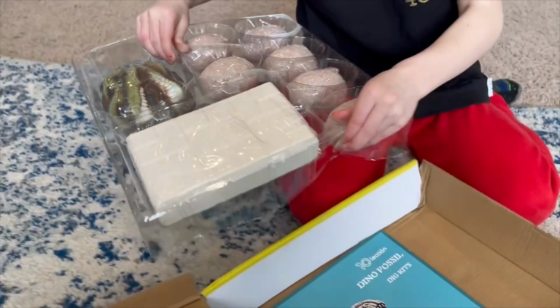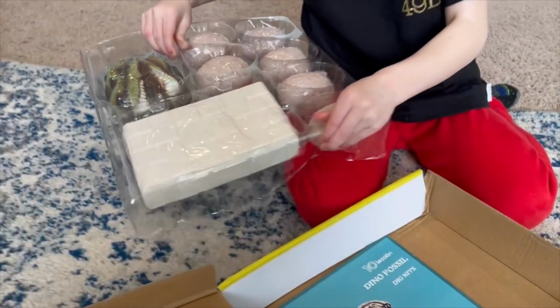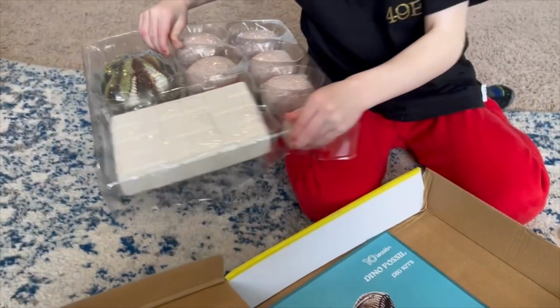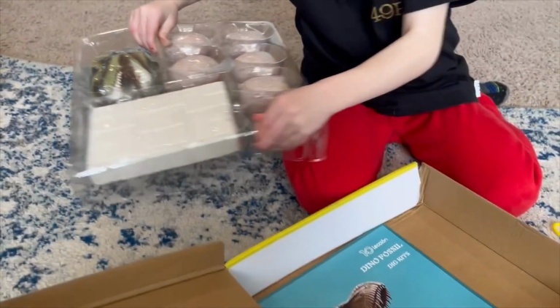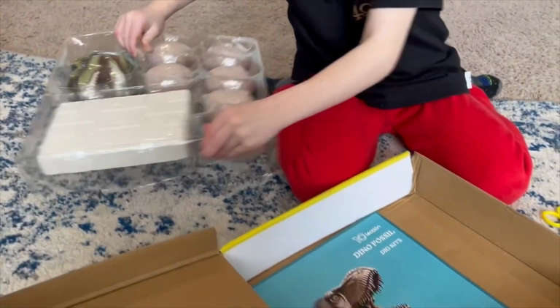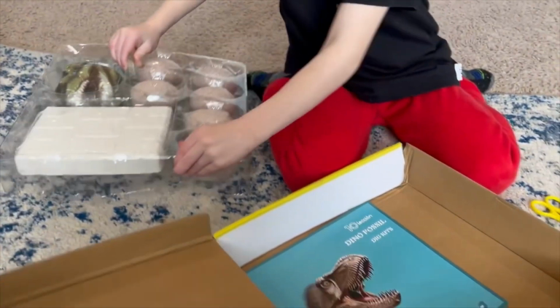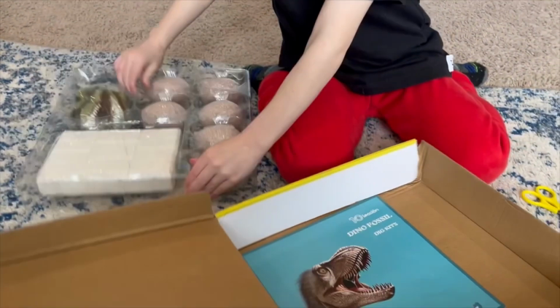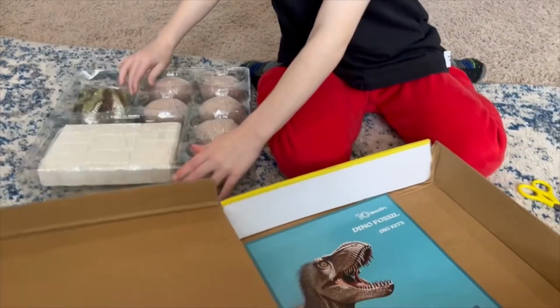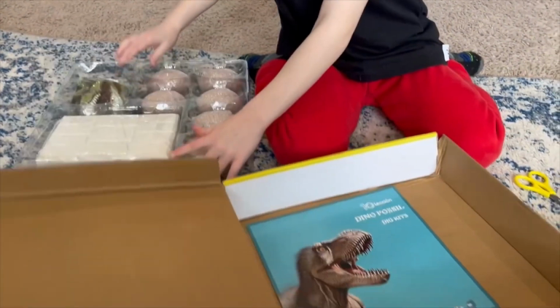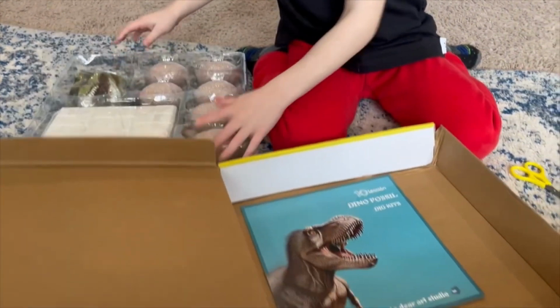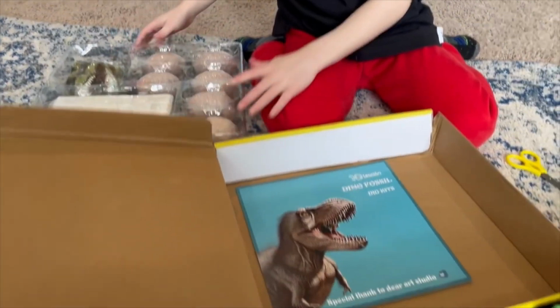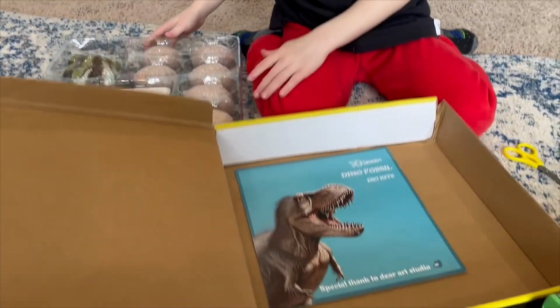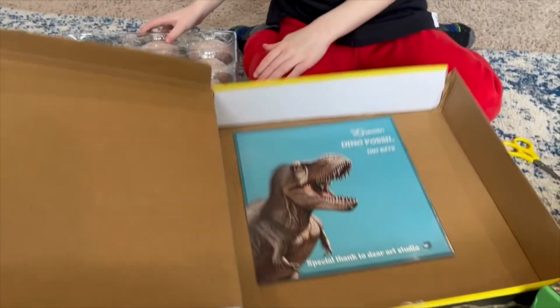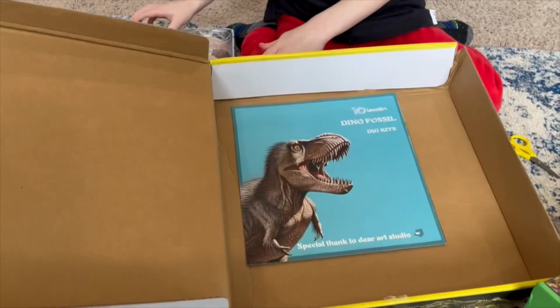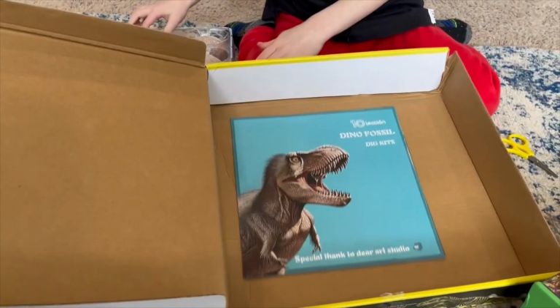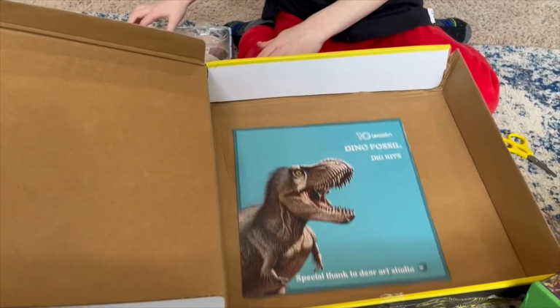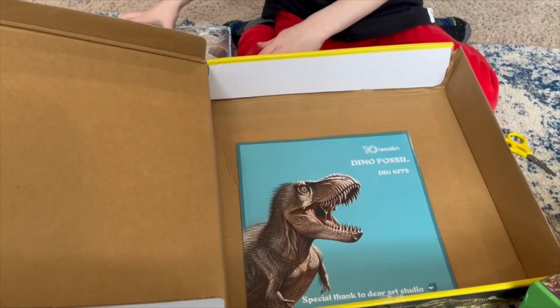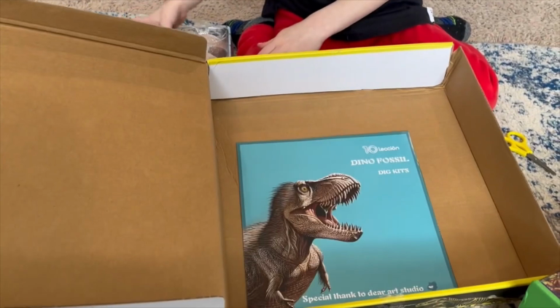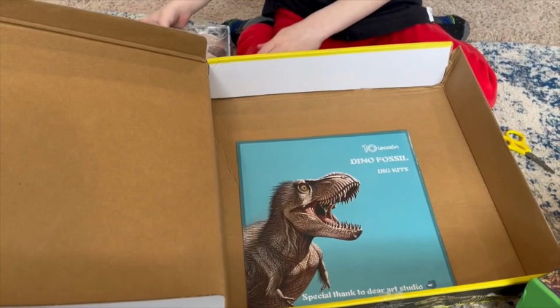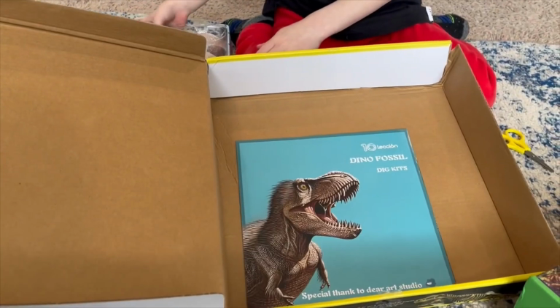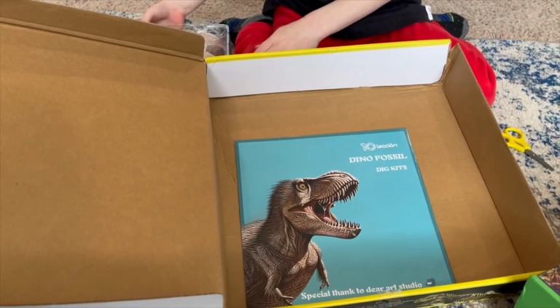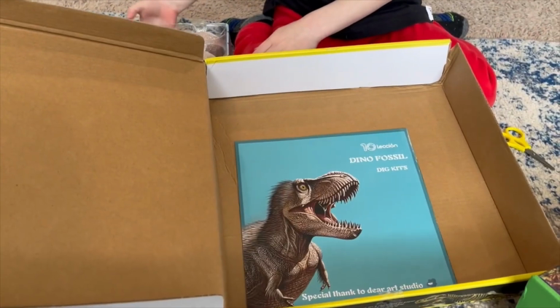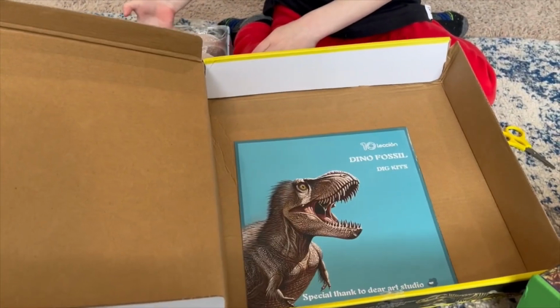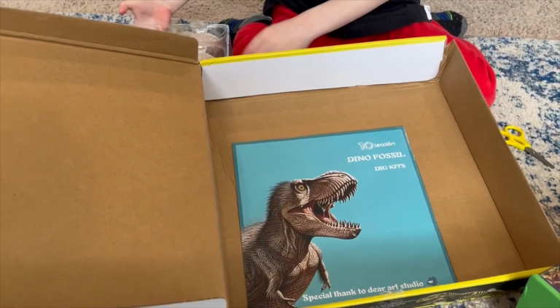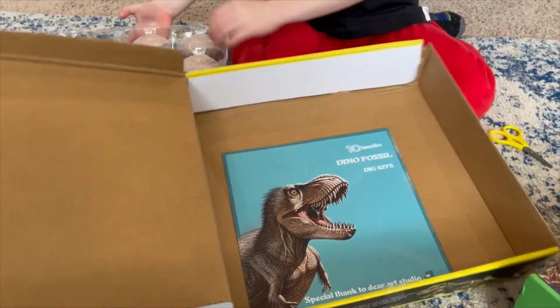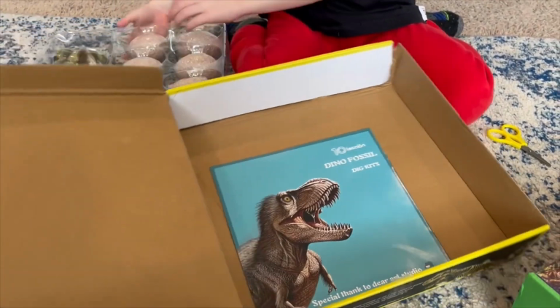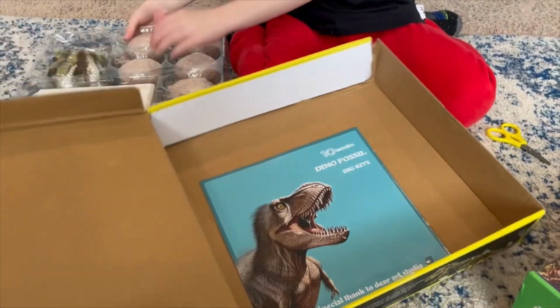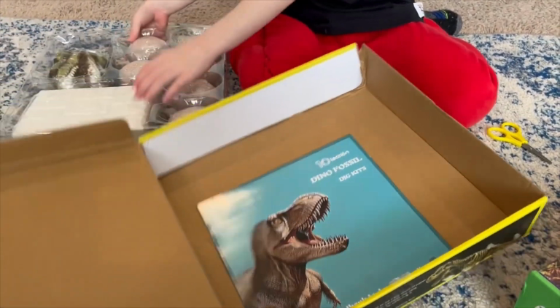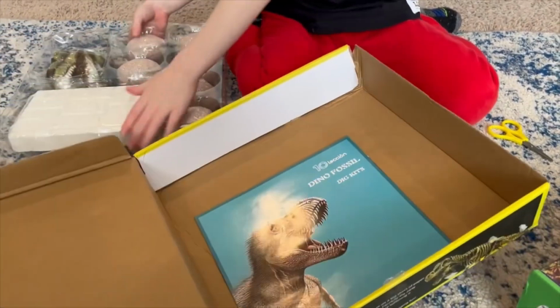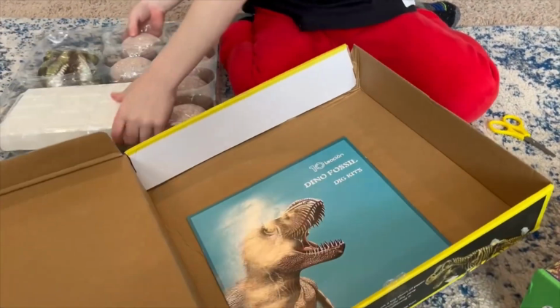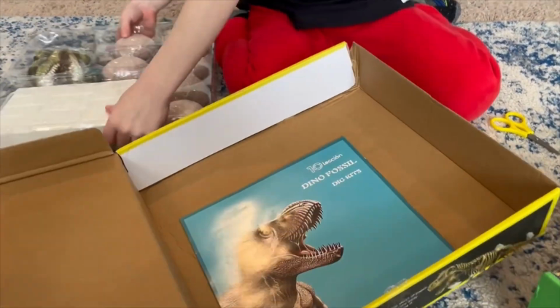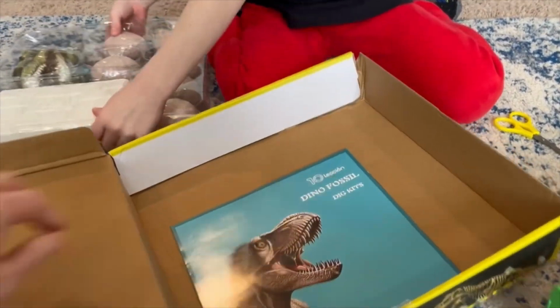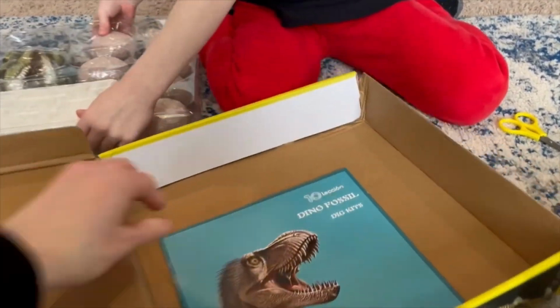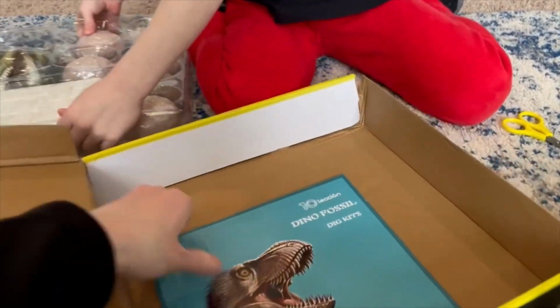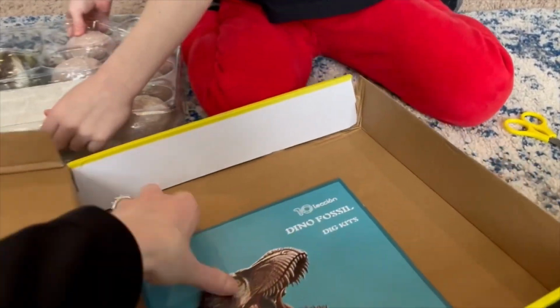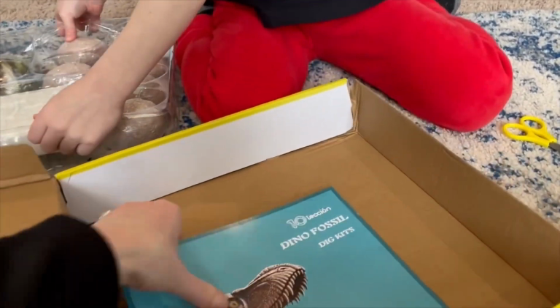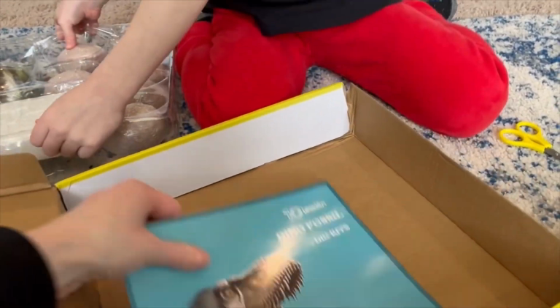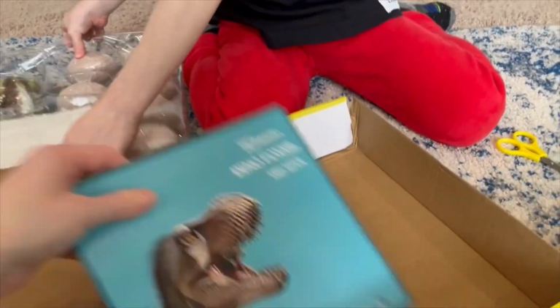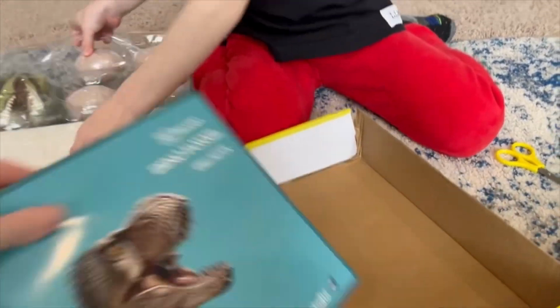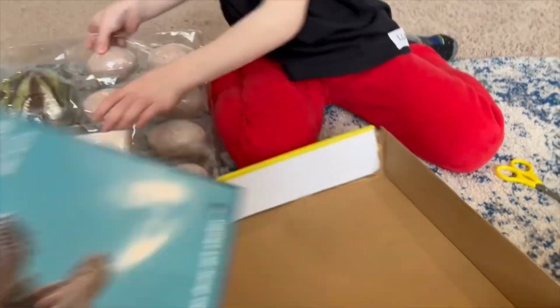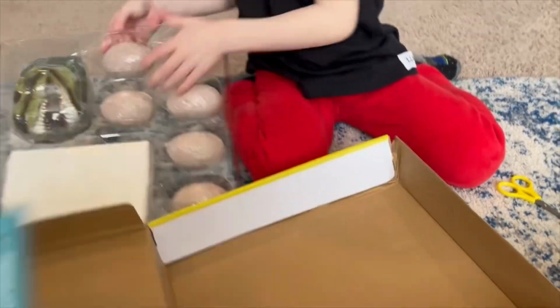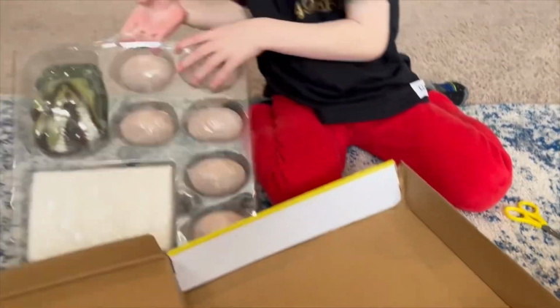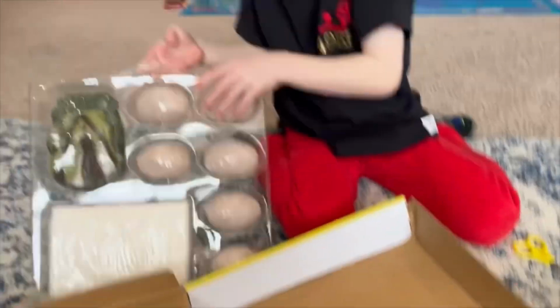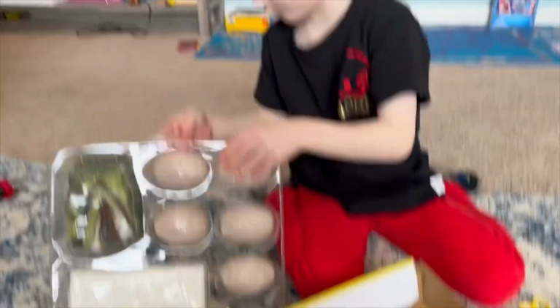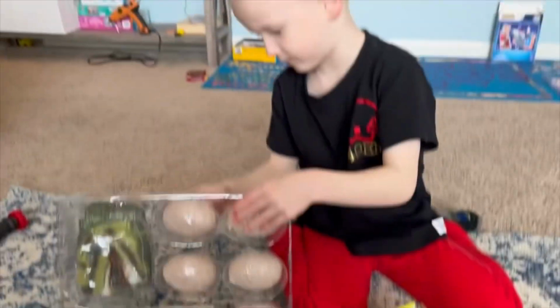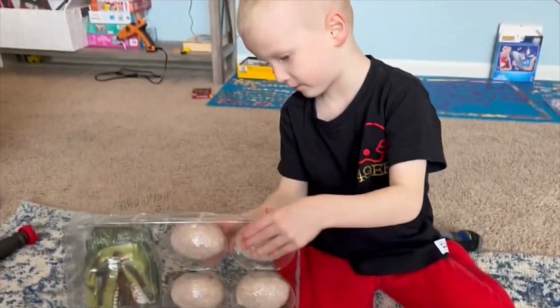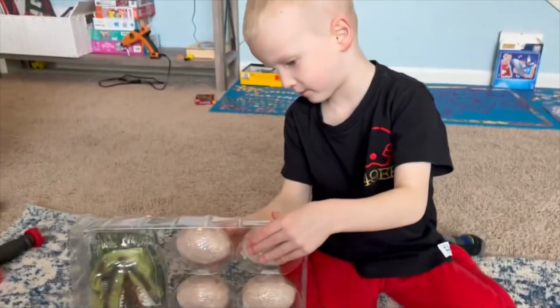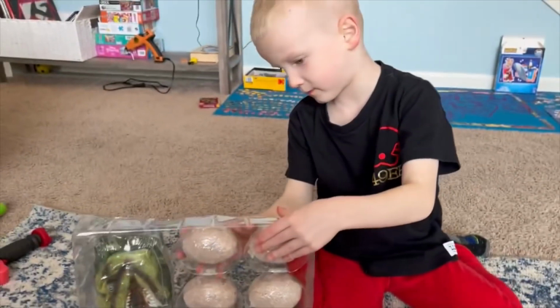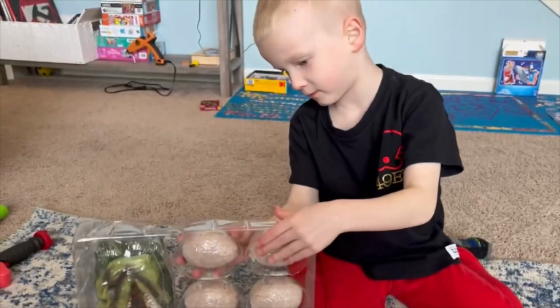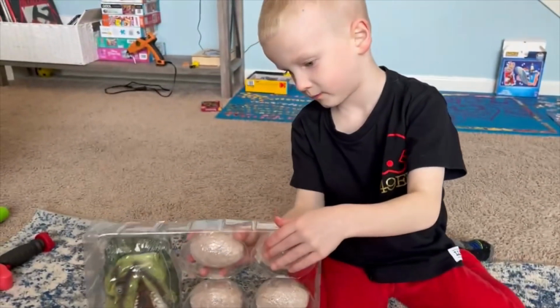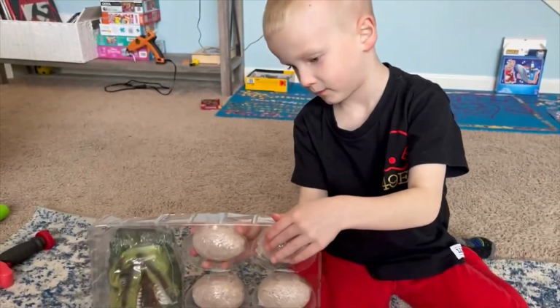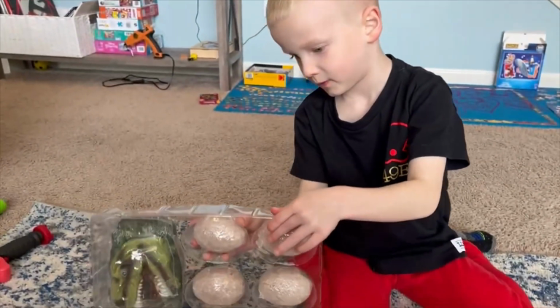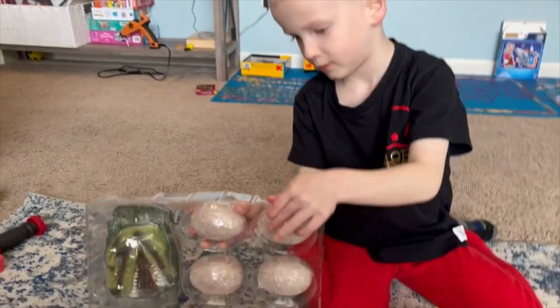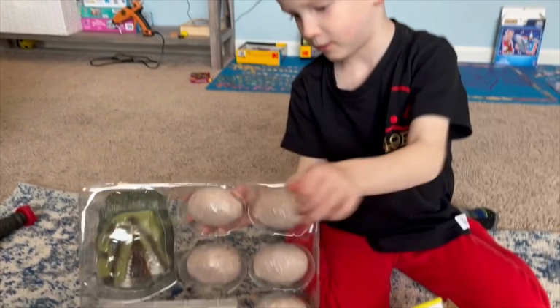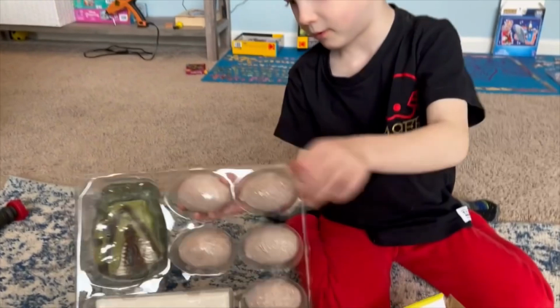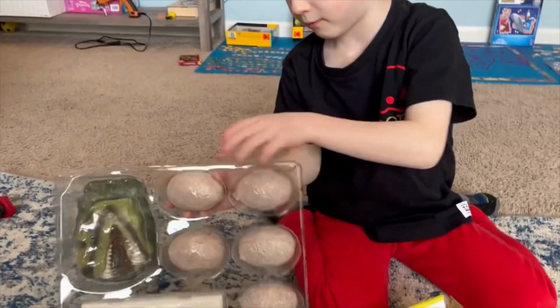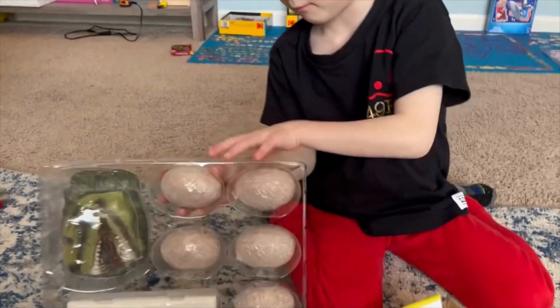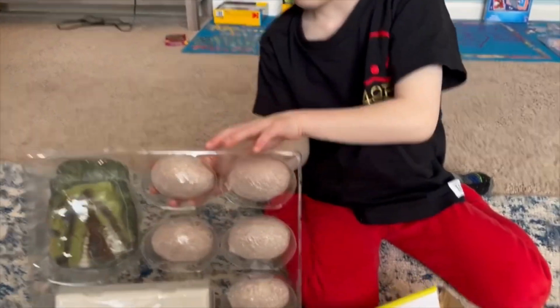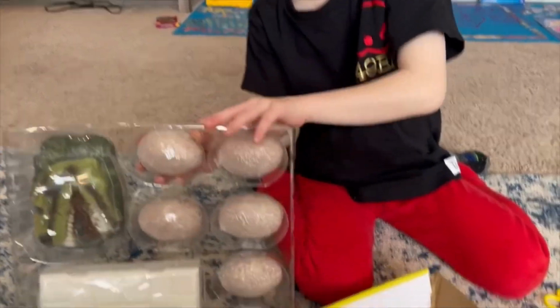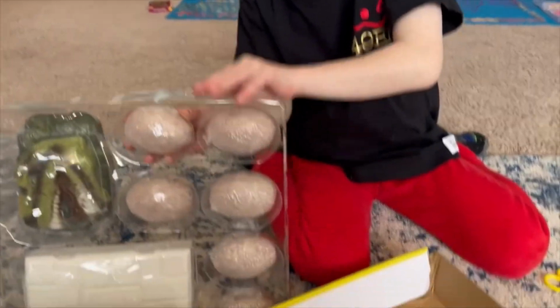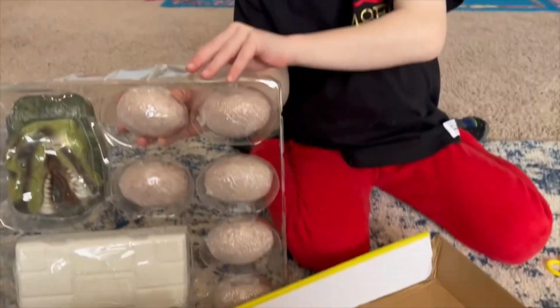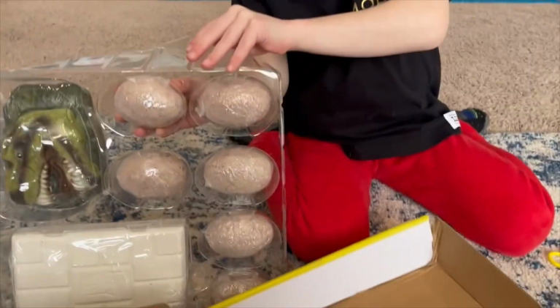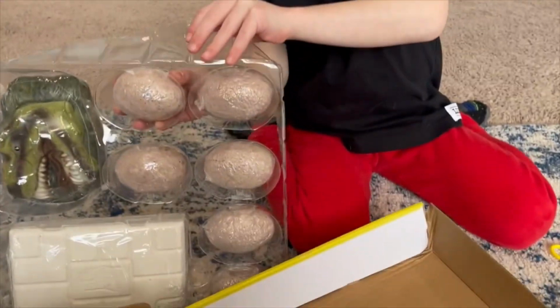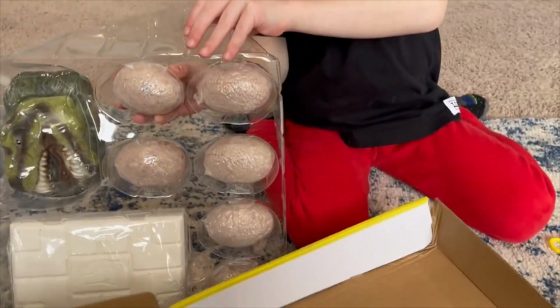I didn't know that I came with that. A bunch of dino eggs, too.